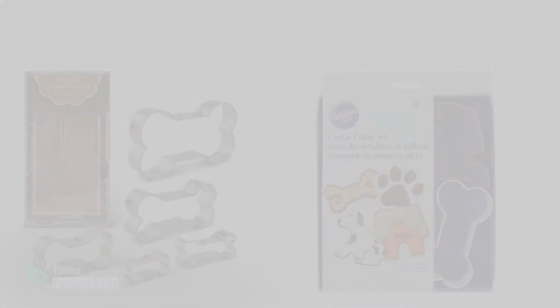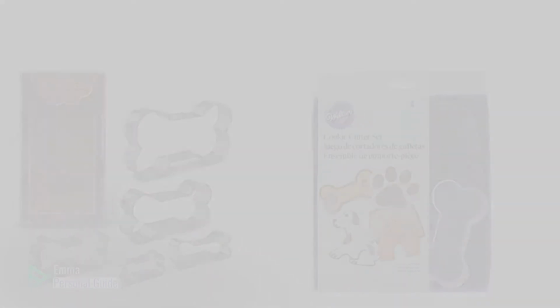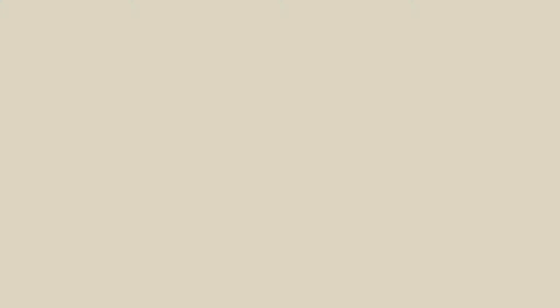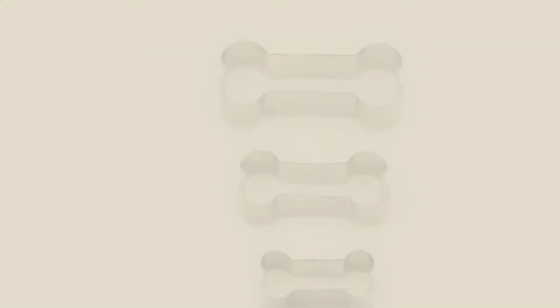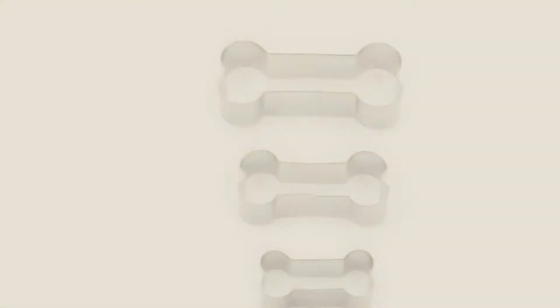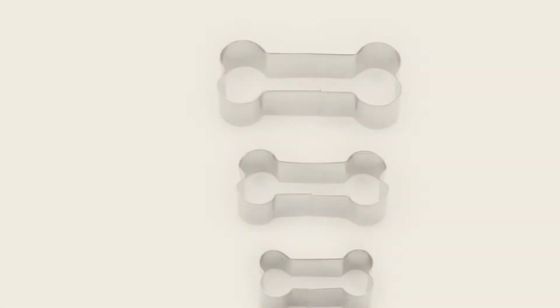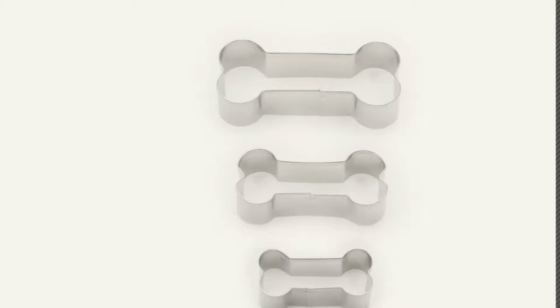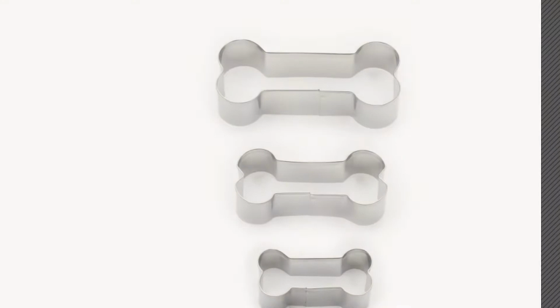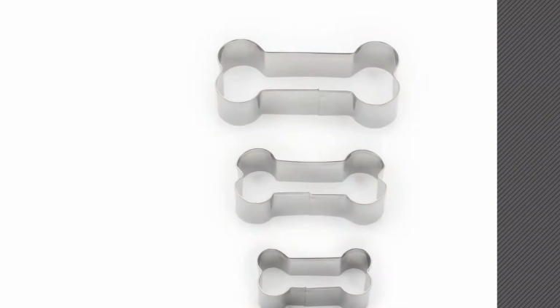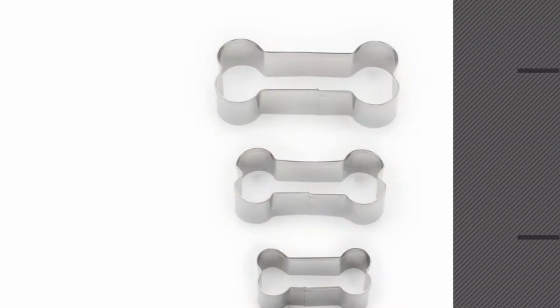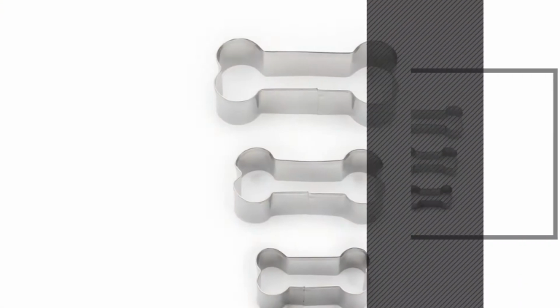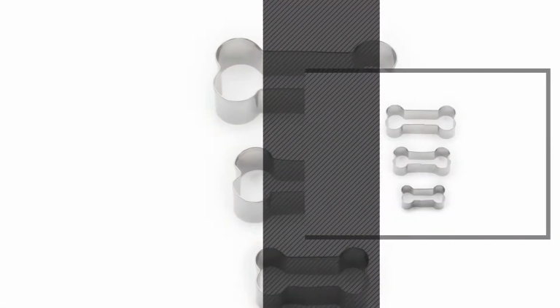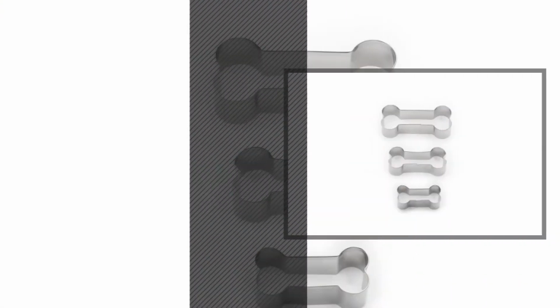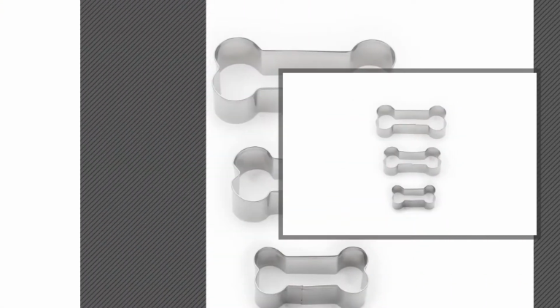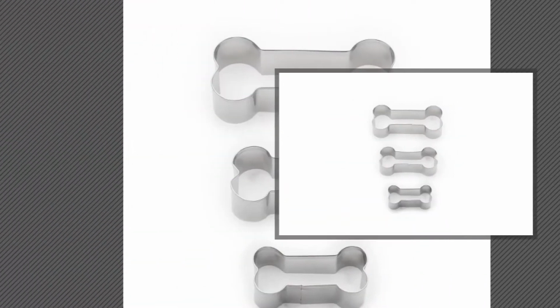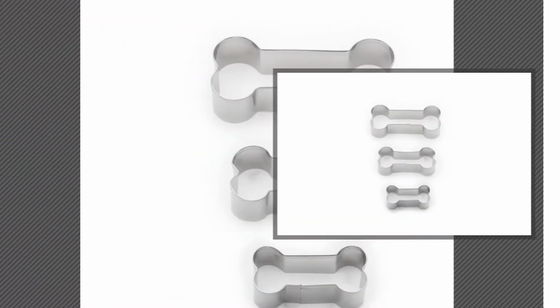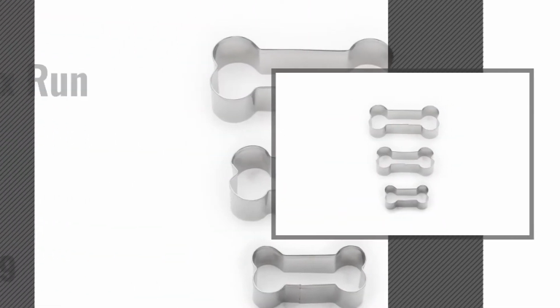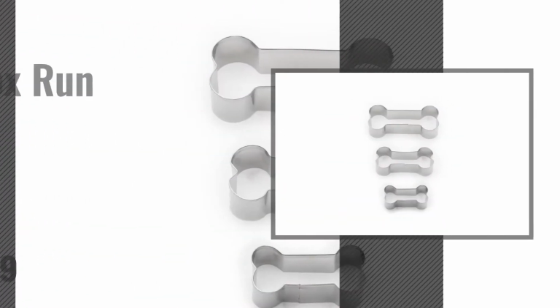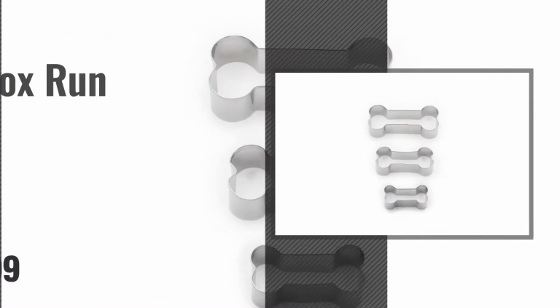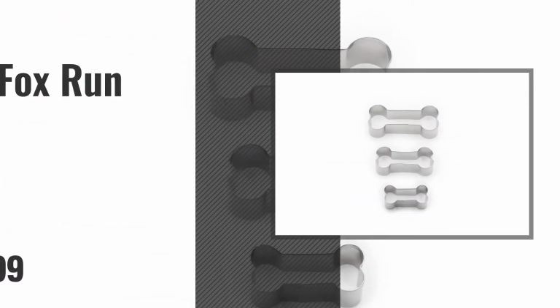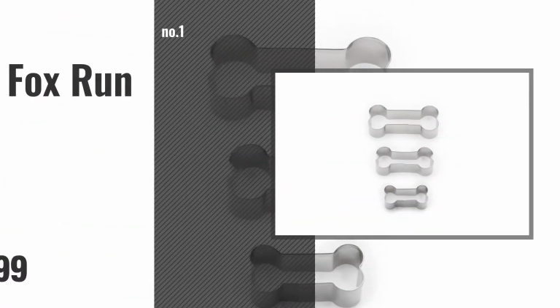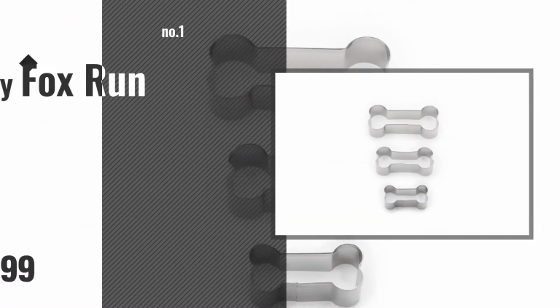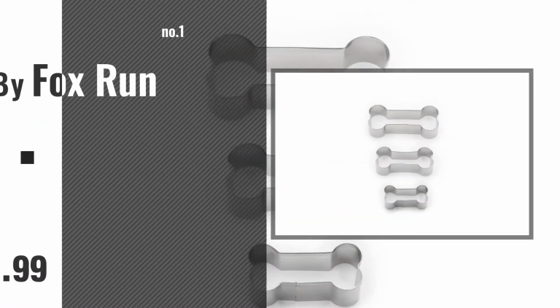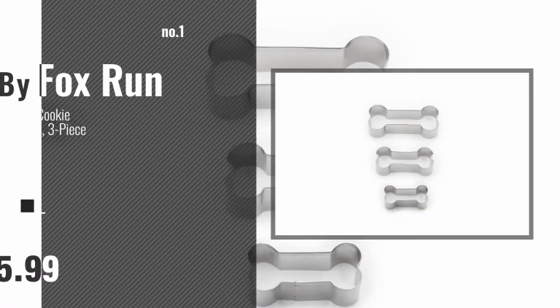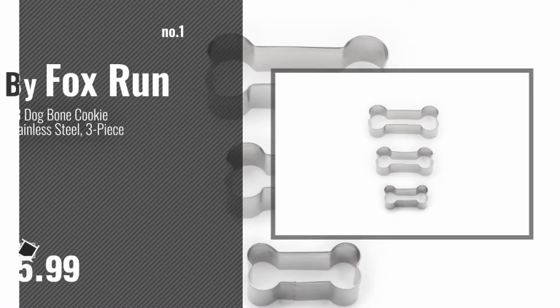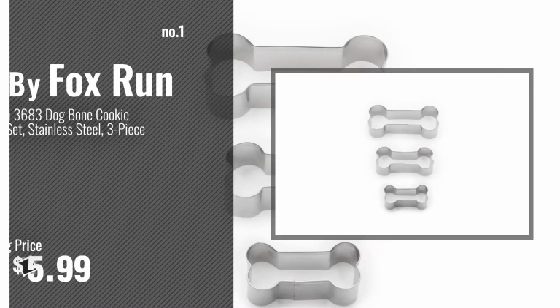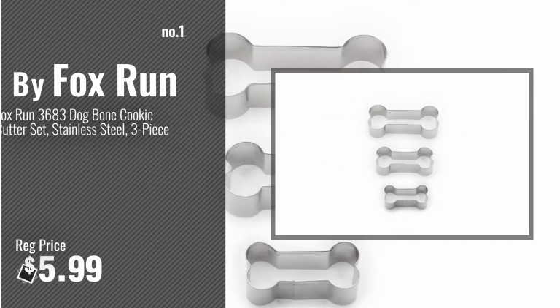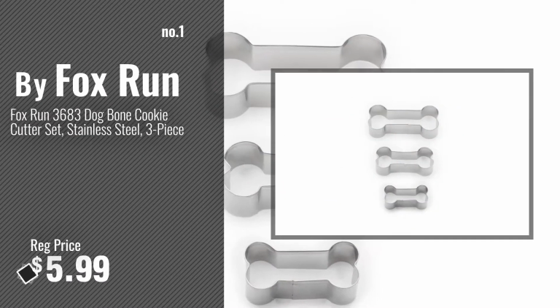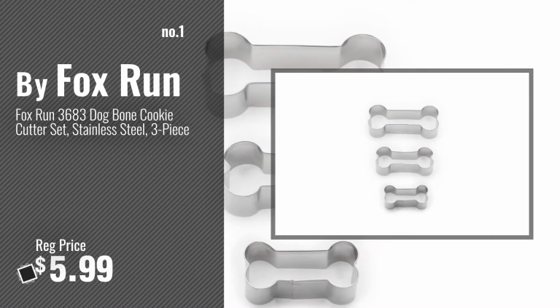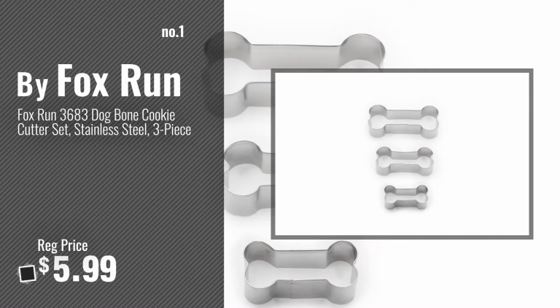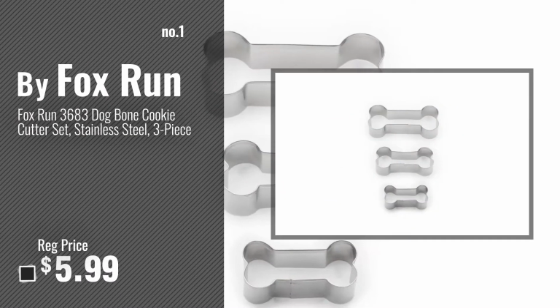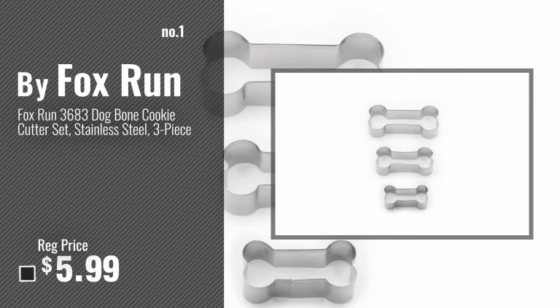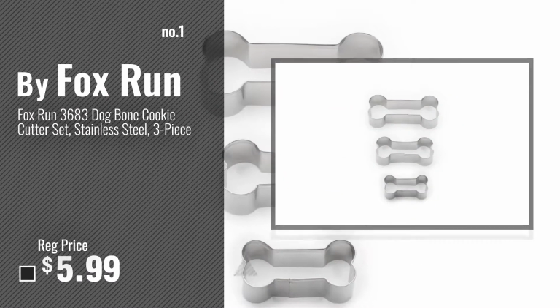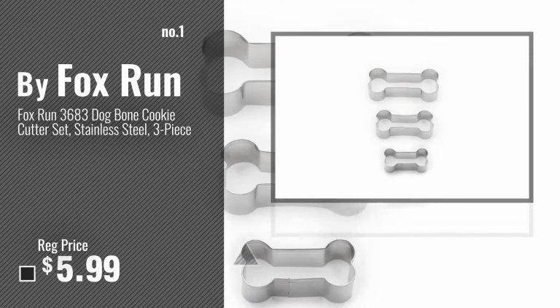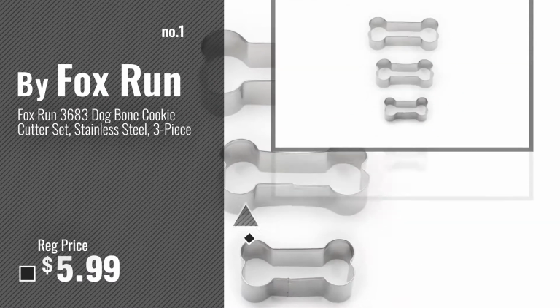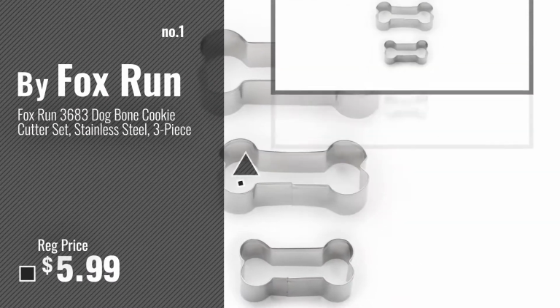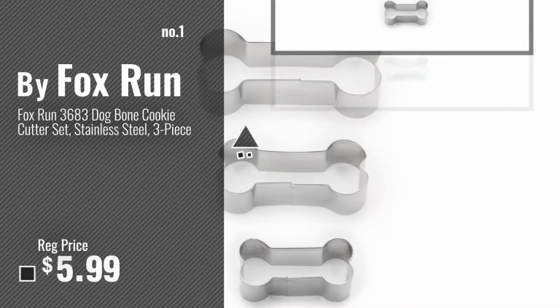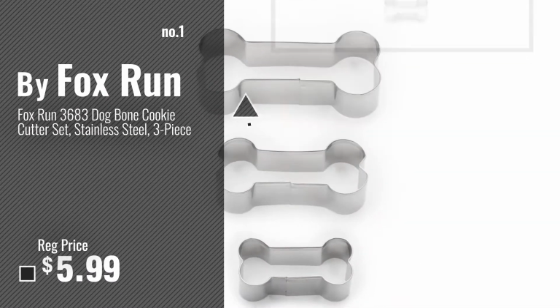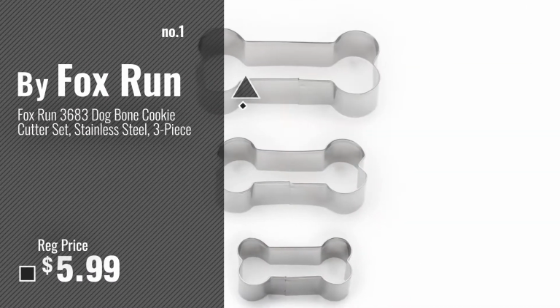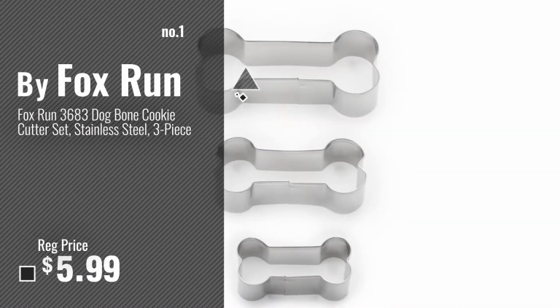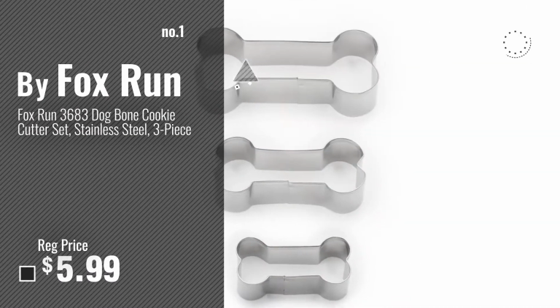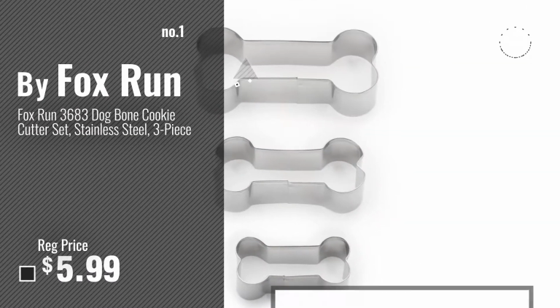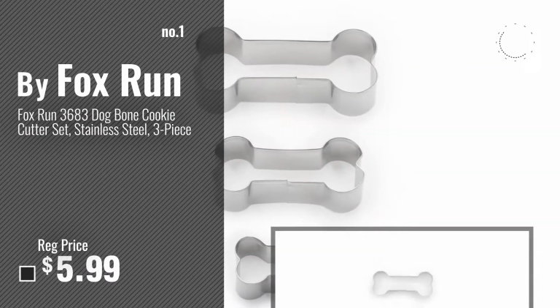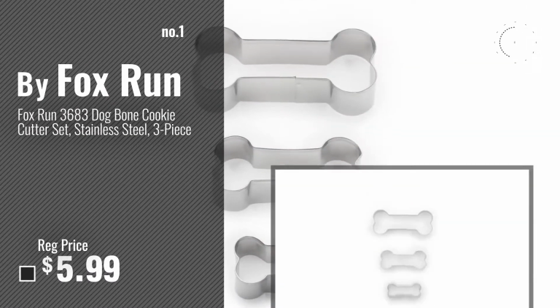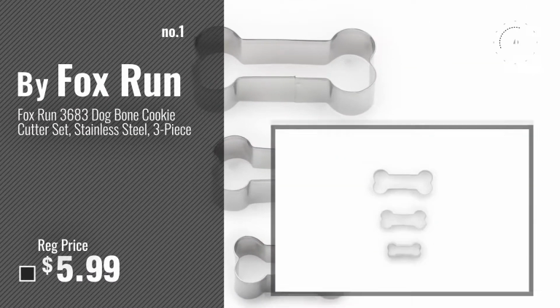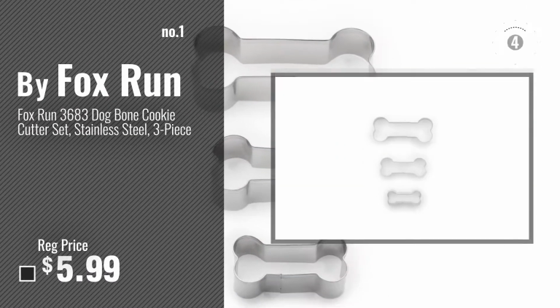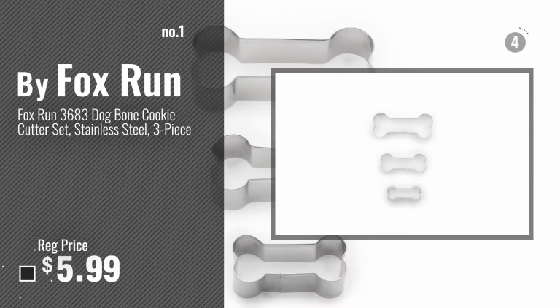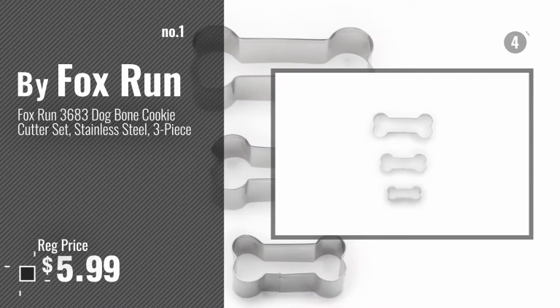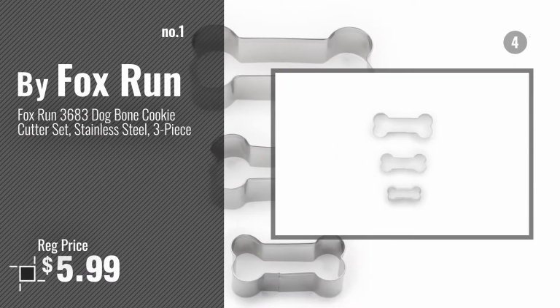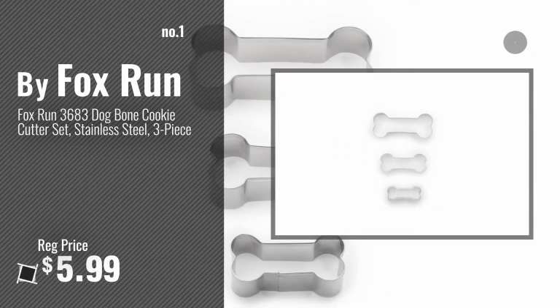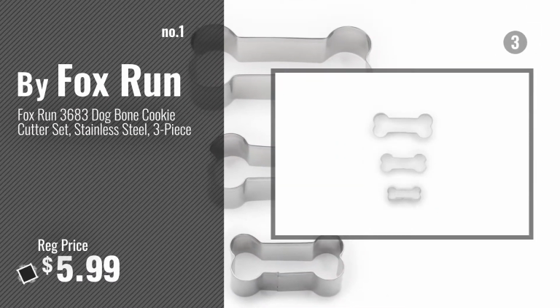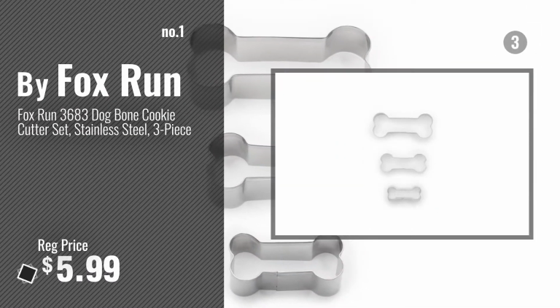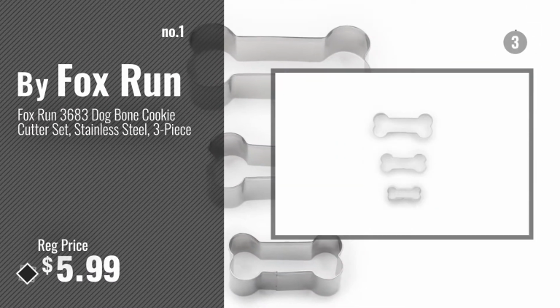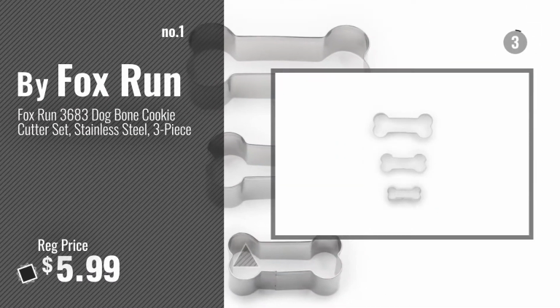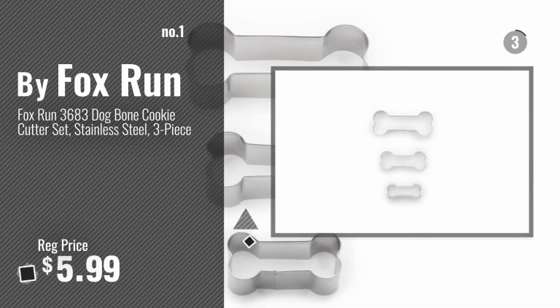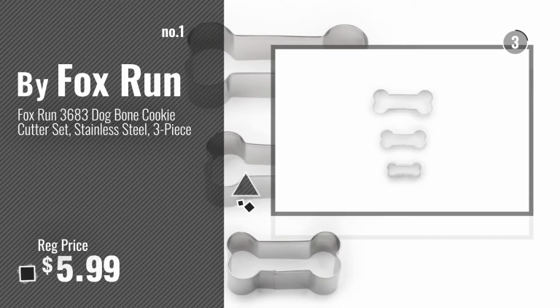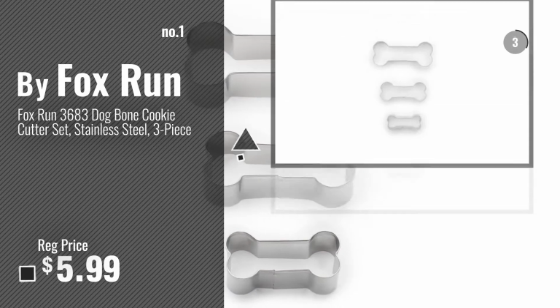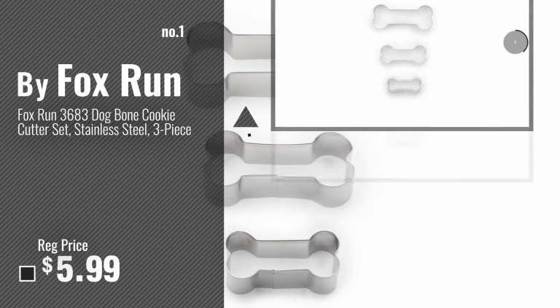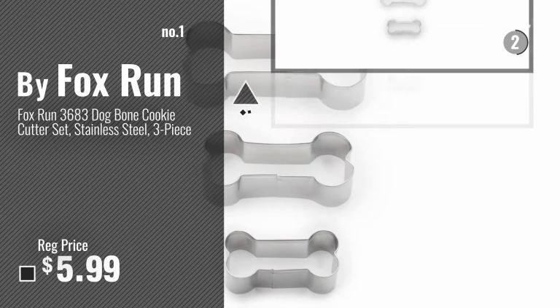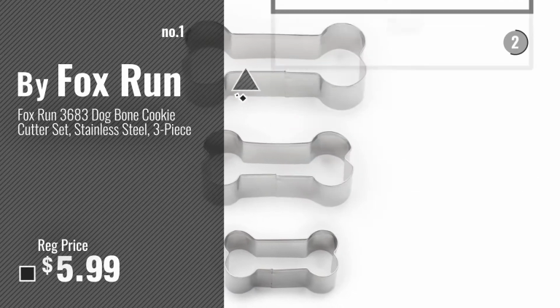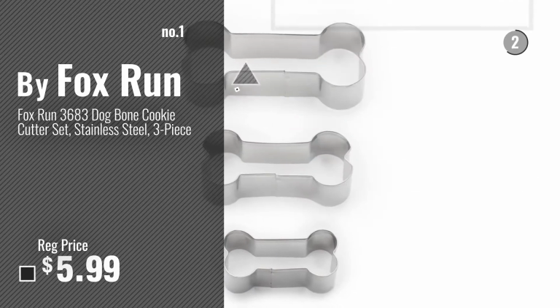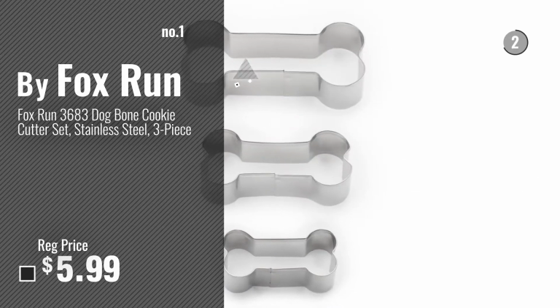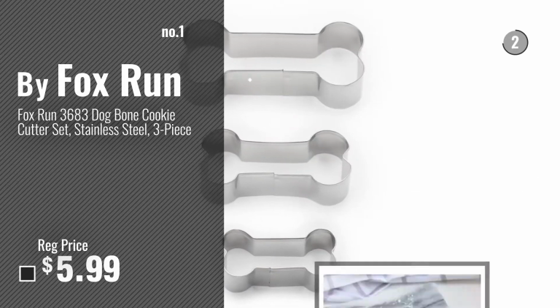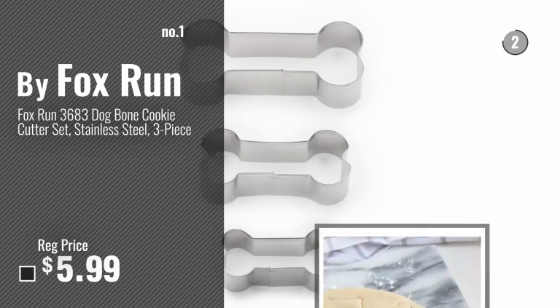Number 1, Most Popular, by Fox Run. Watch this video and choose your favorite.